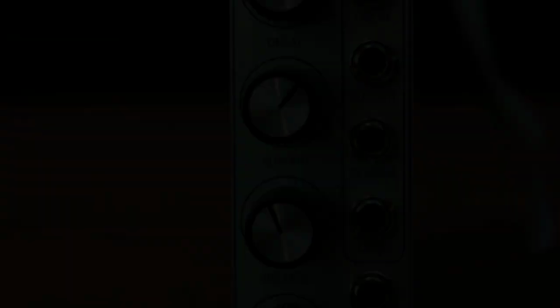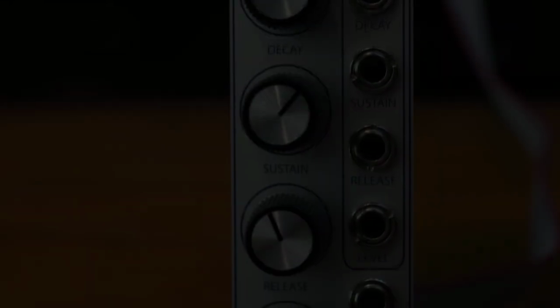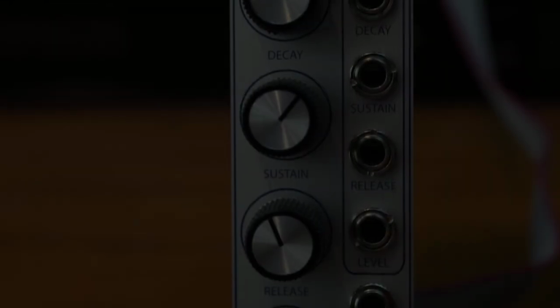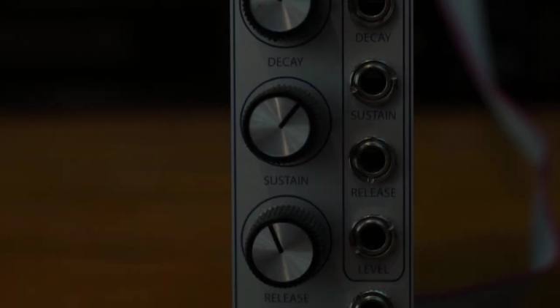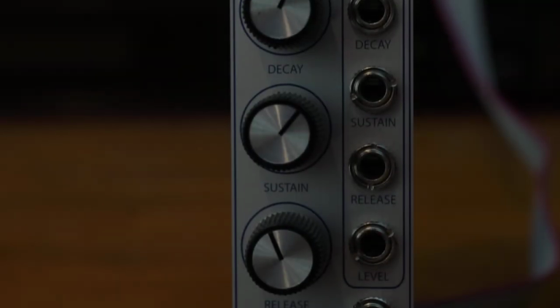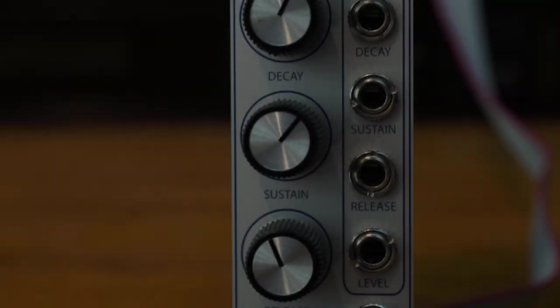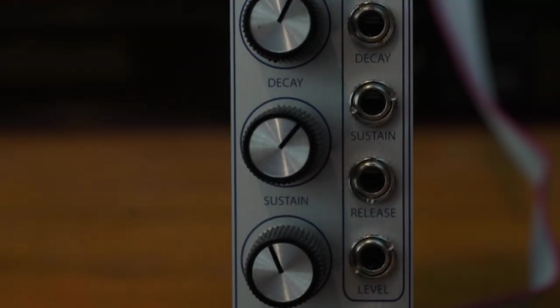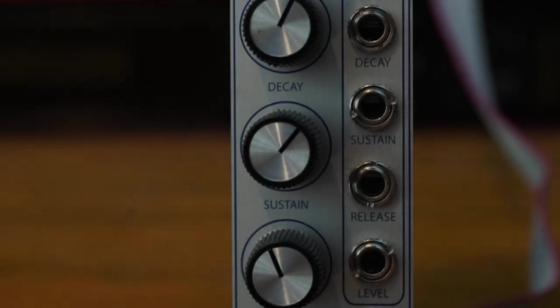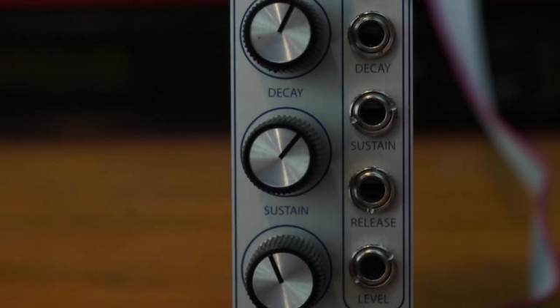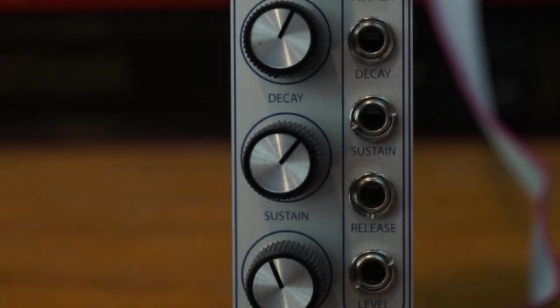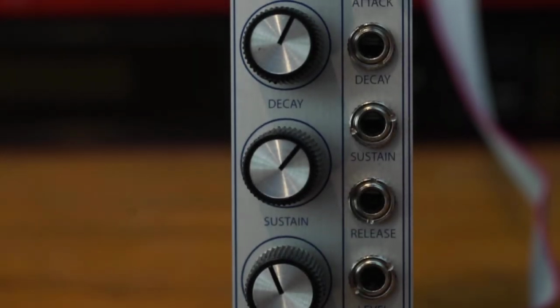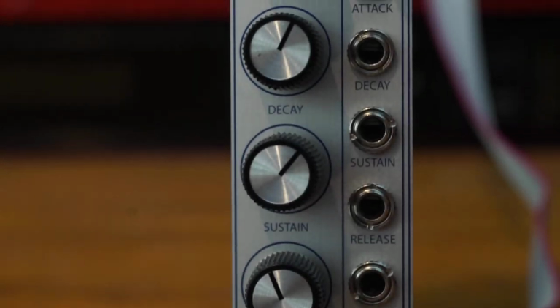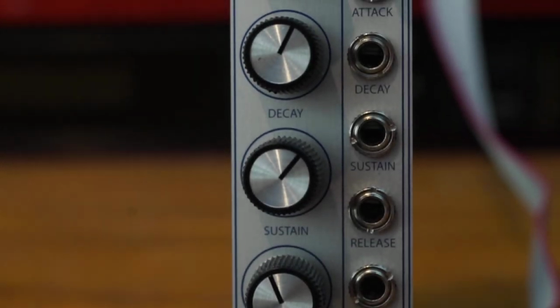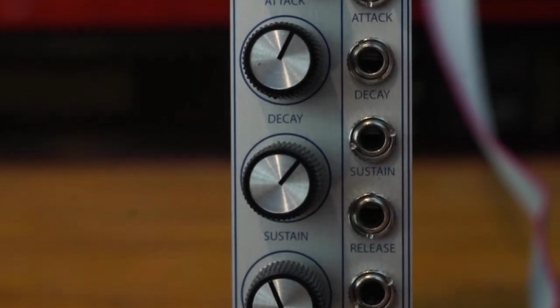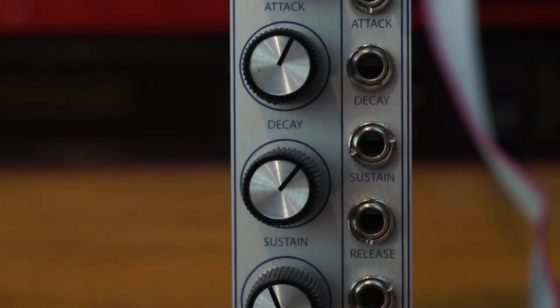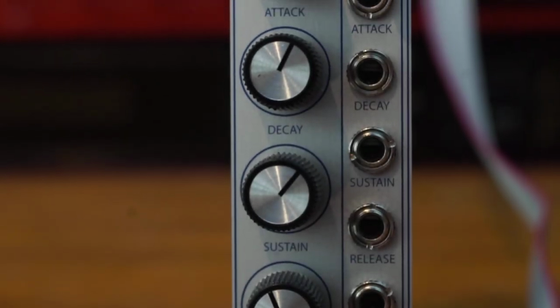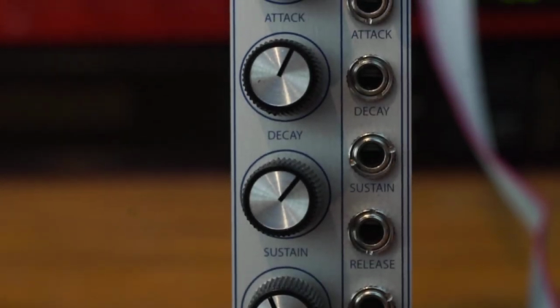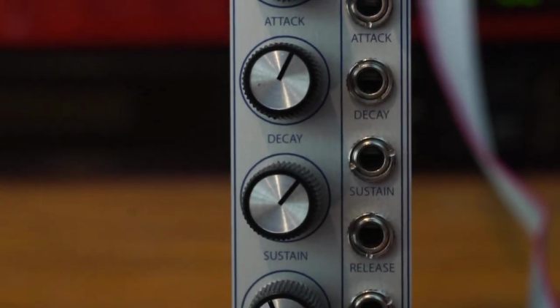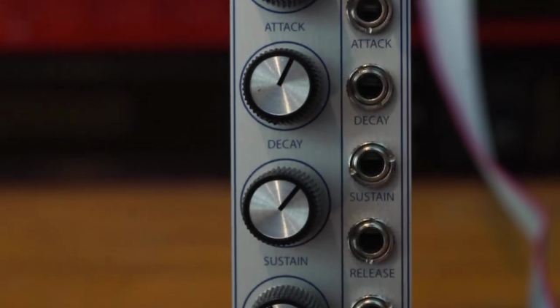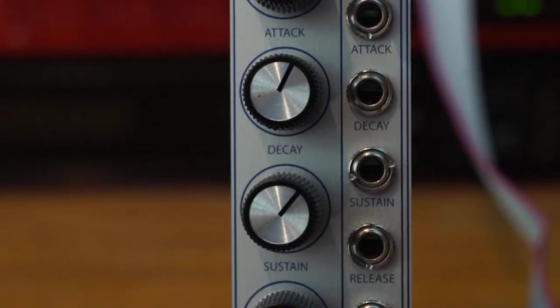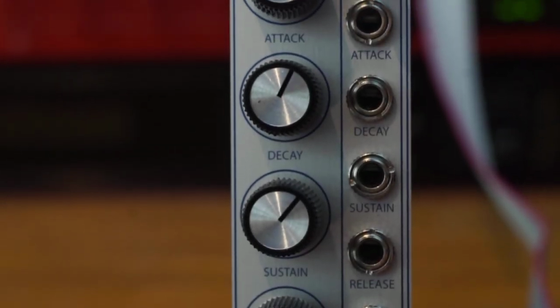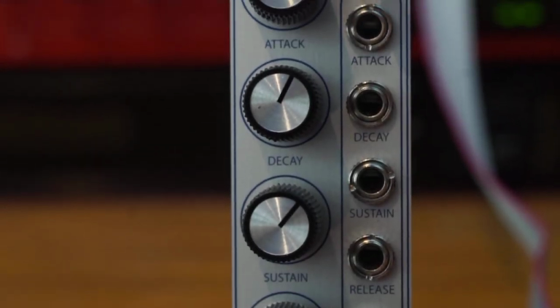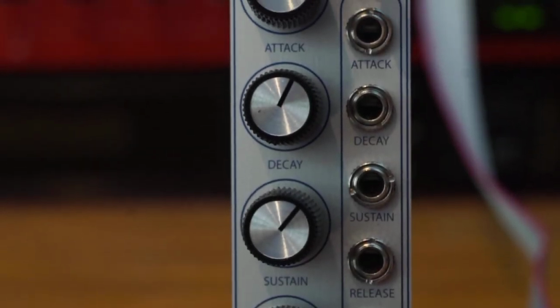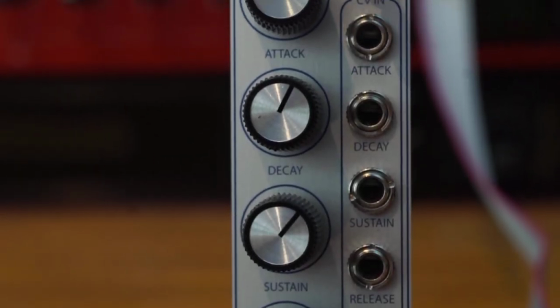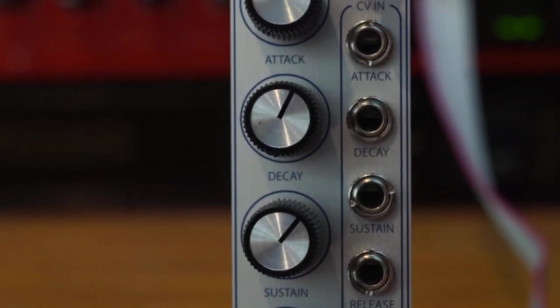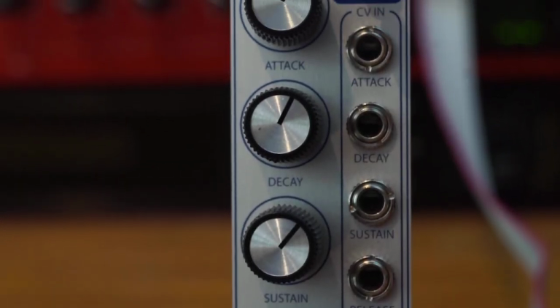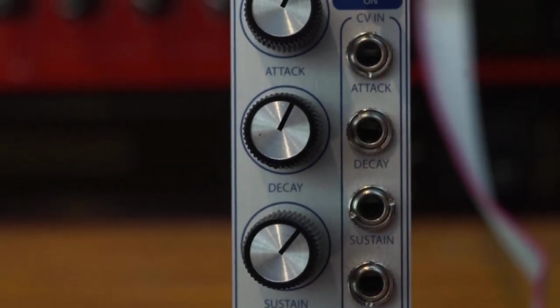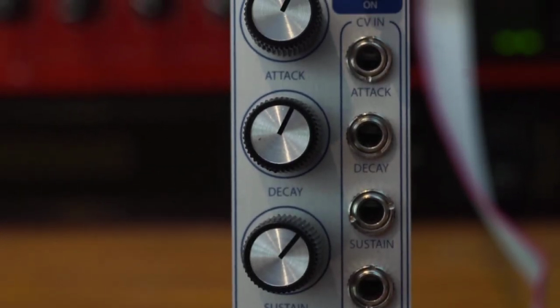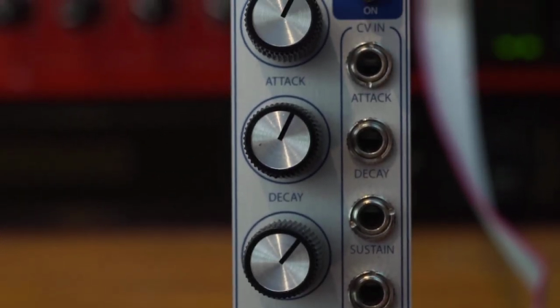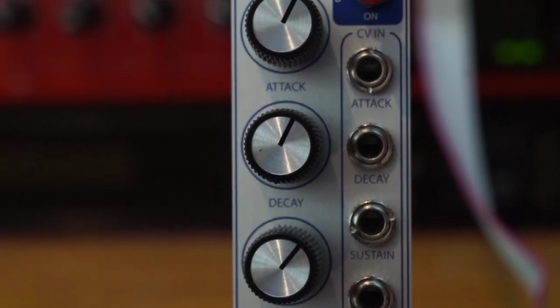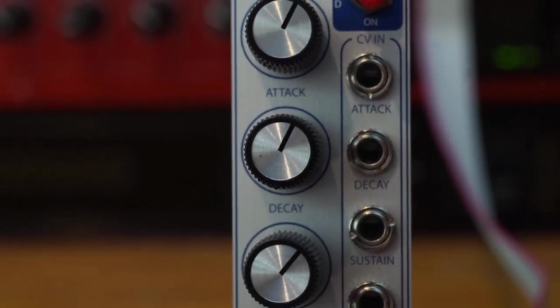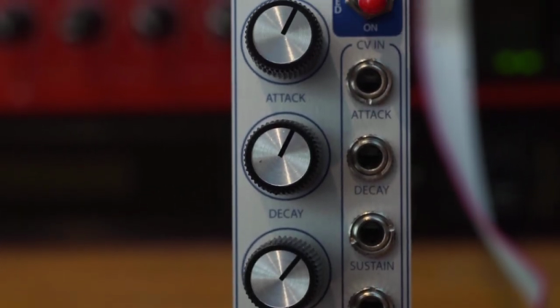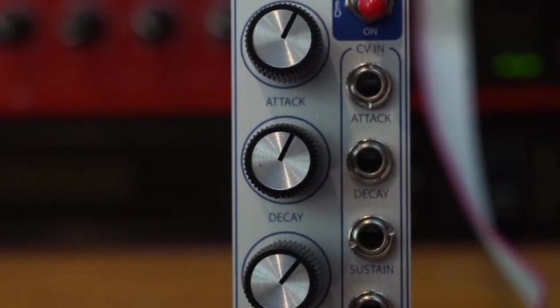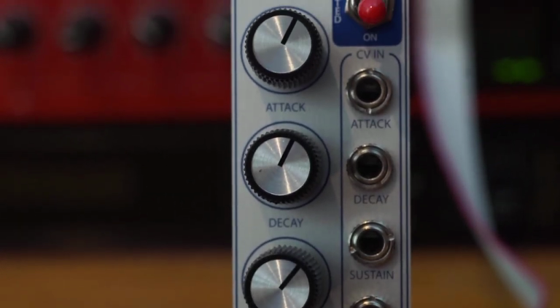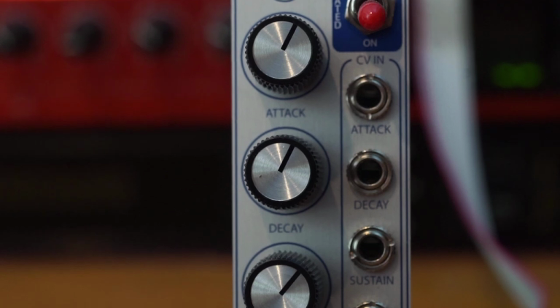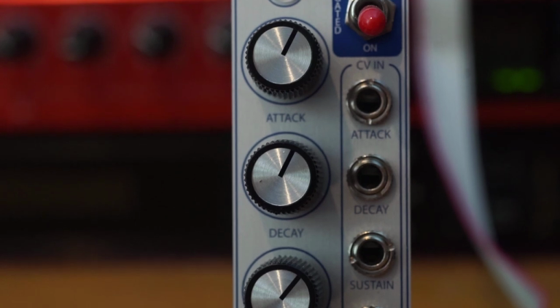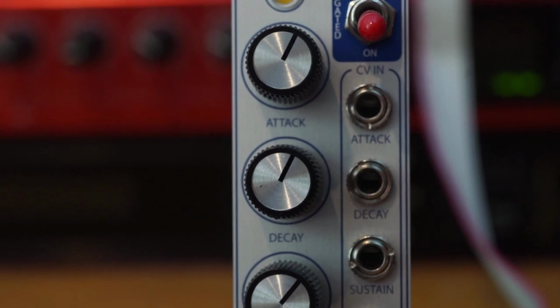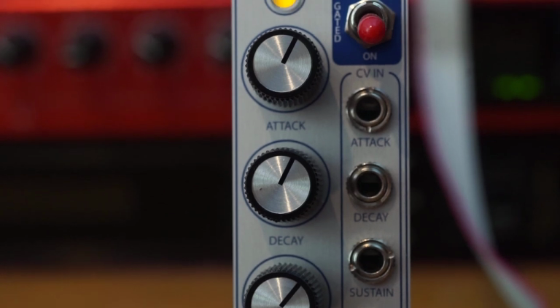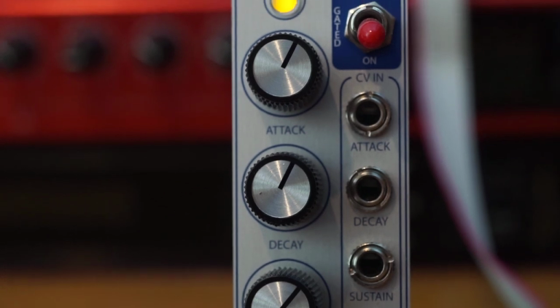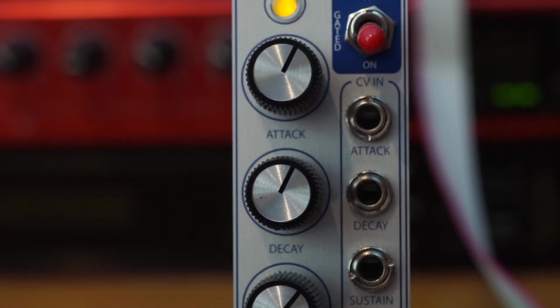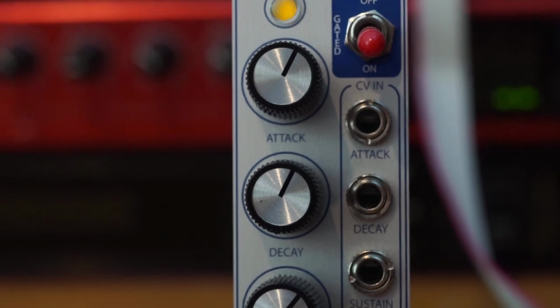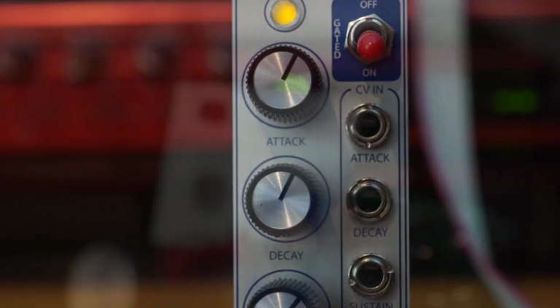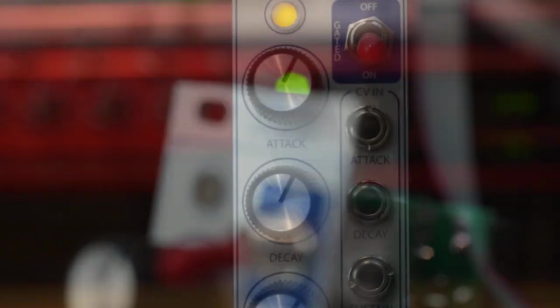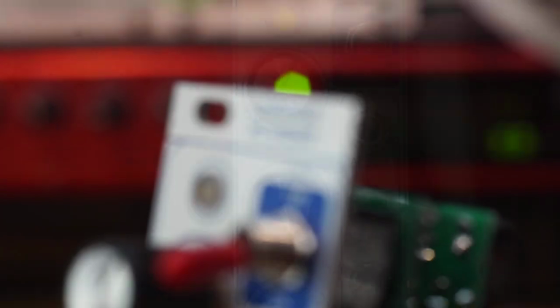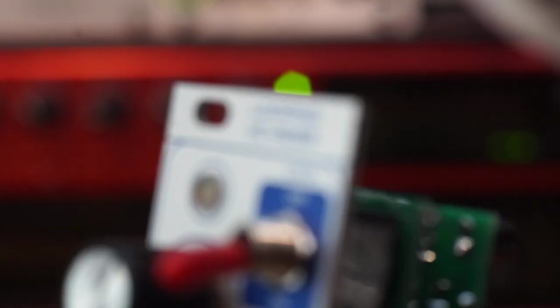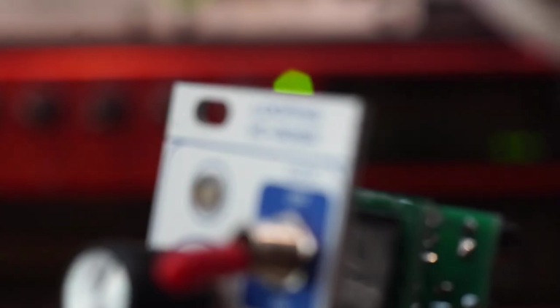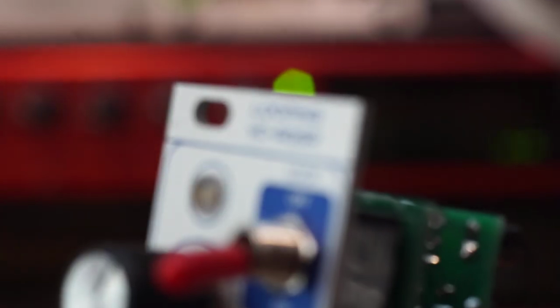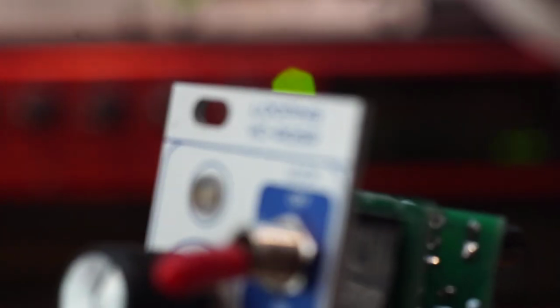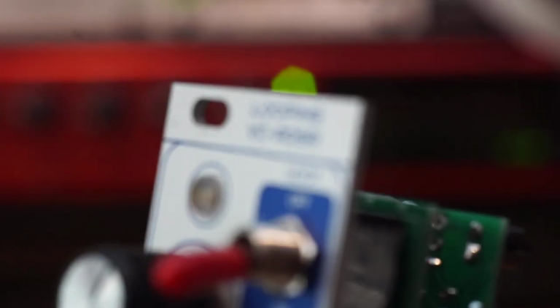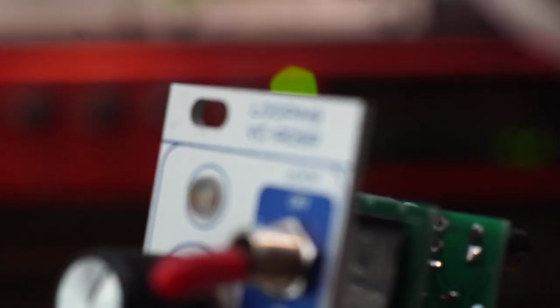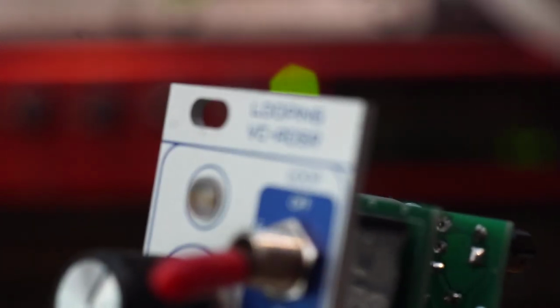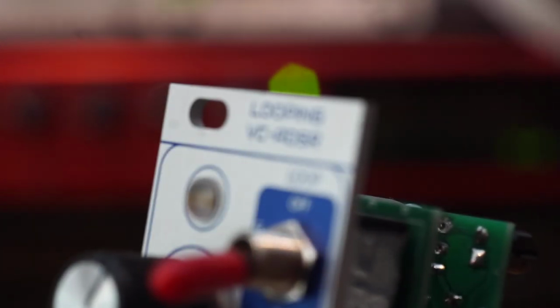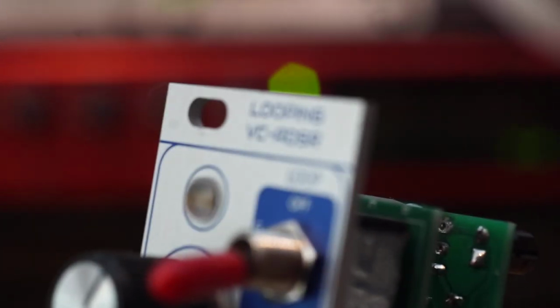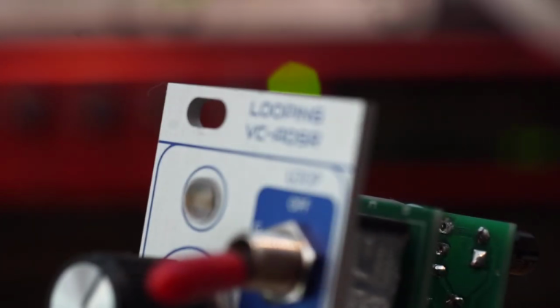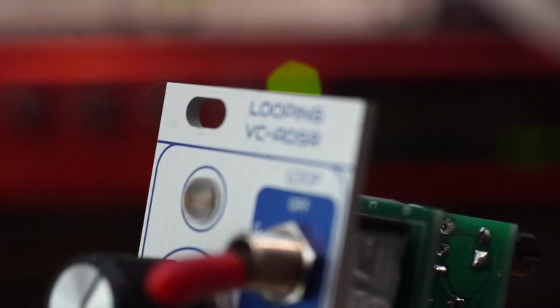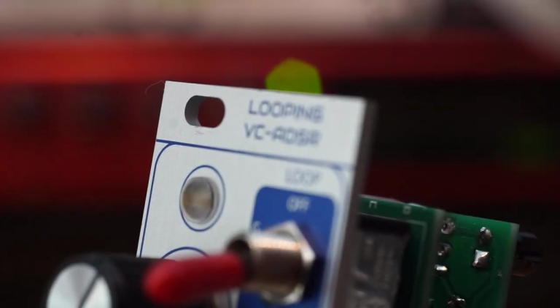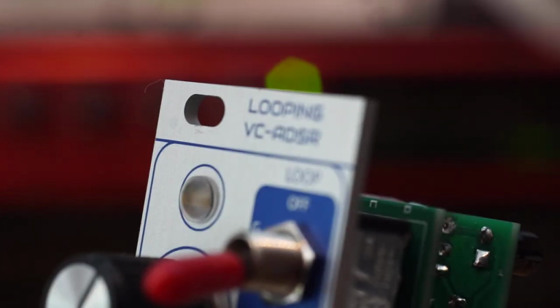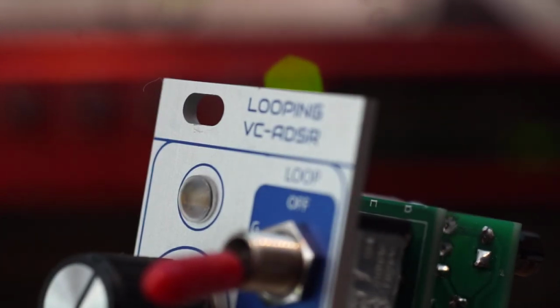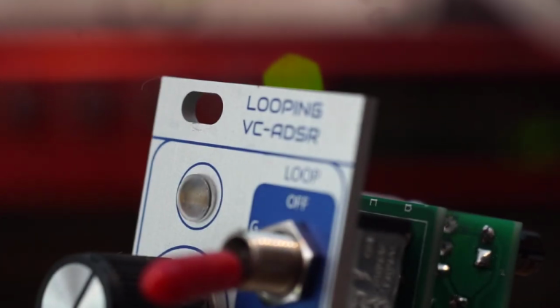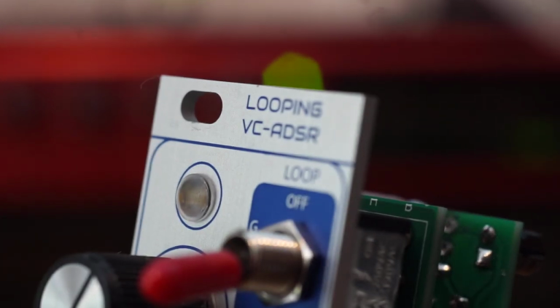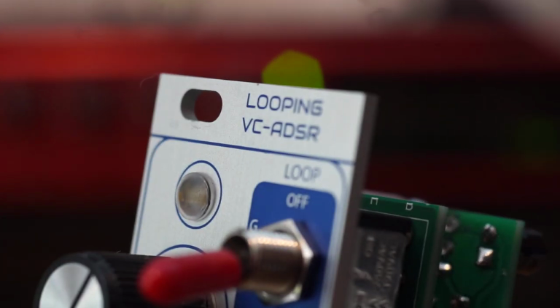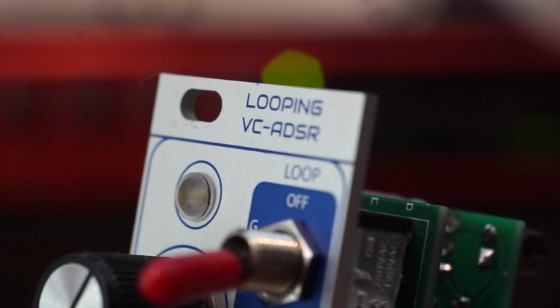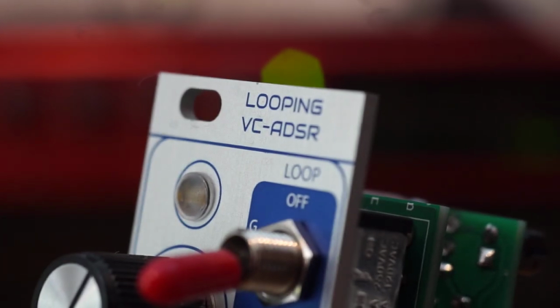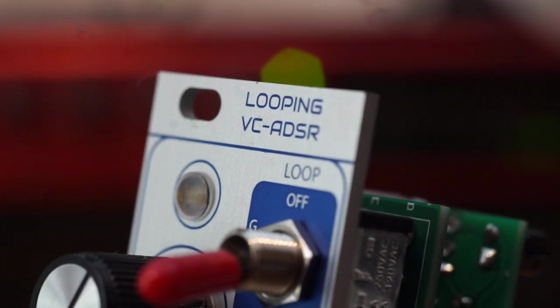Hi, I'm Kinkas. Welcome to the channel. Today we're building the DaniSound Looping VC ADSR Kit from Thonk.